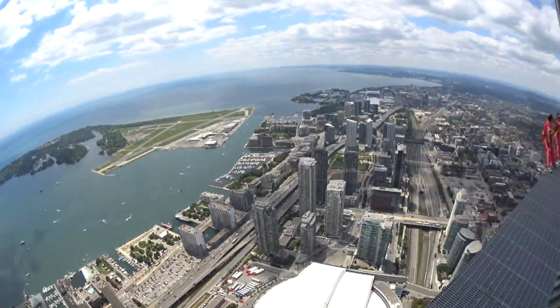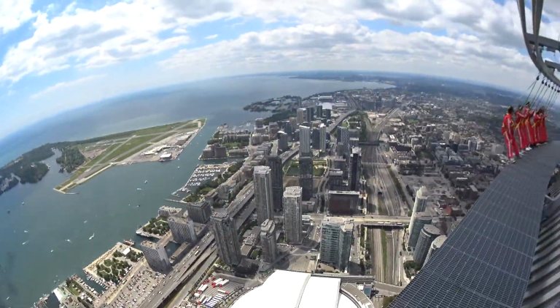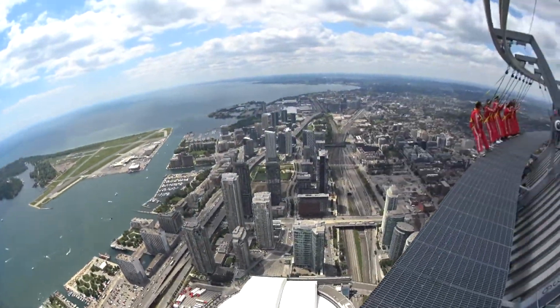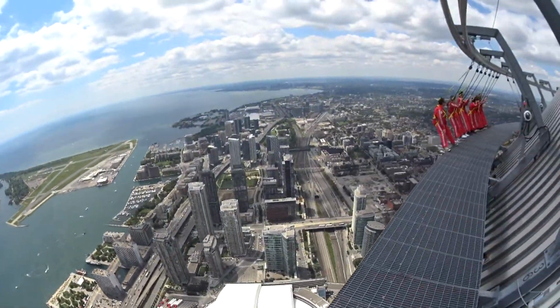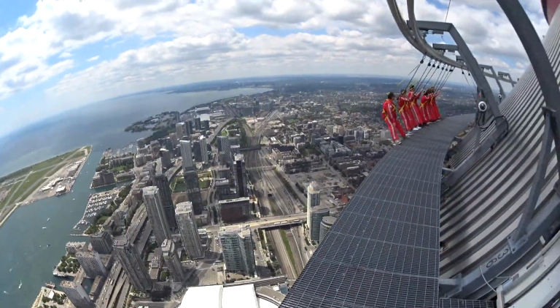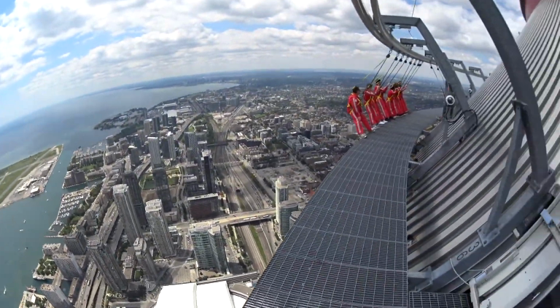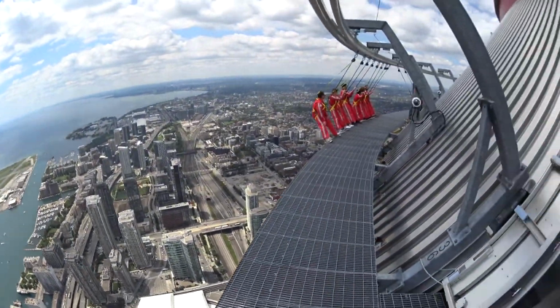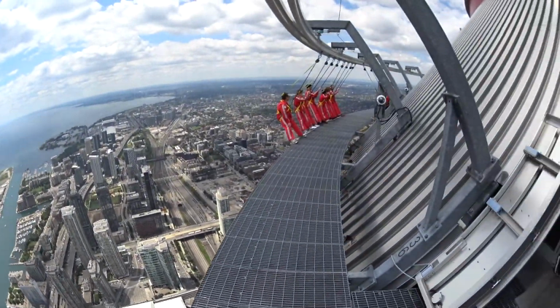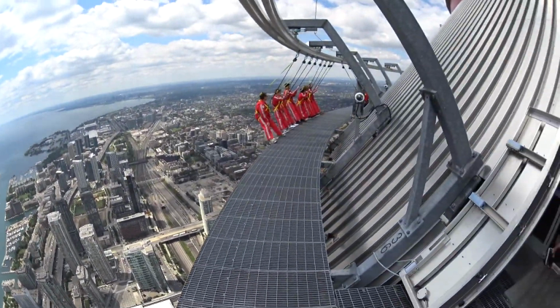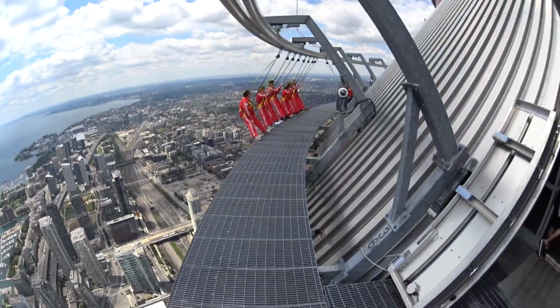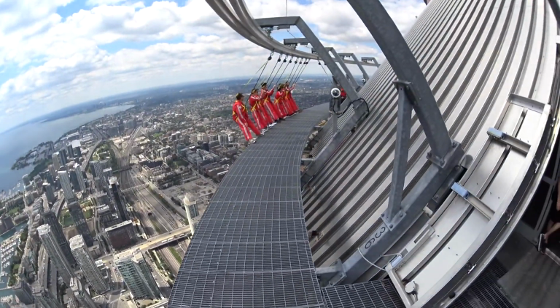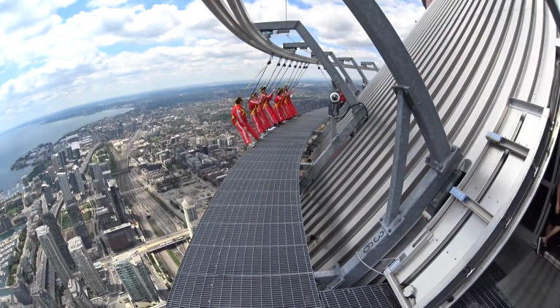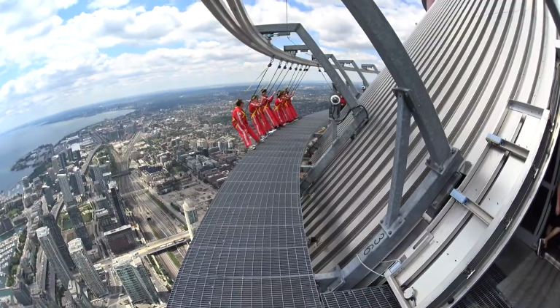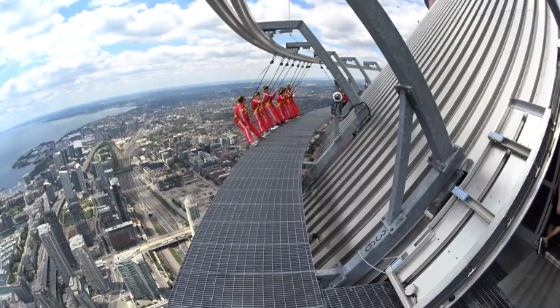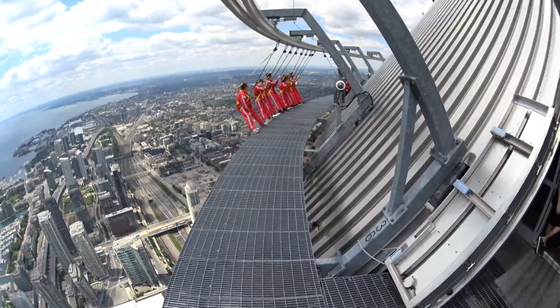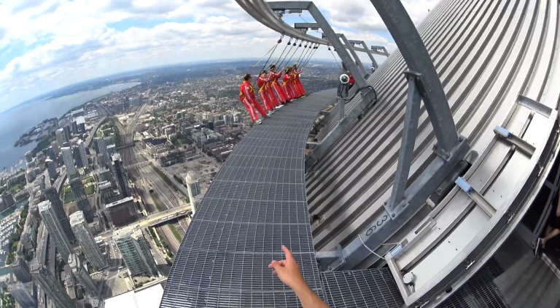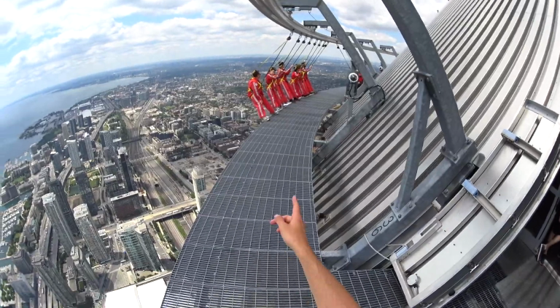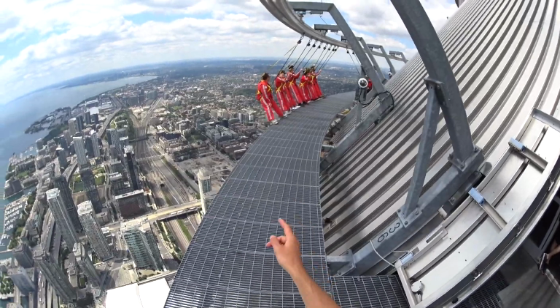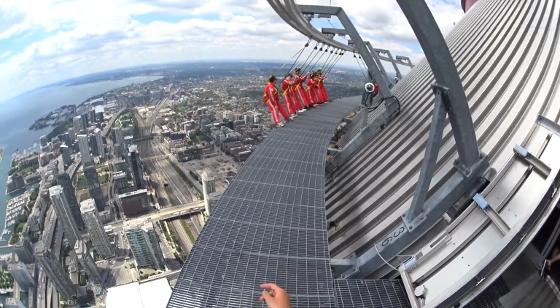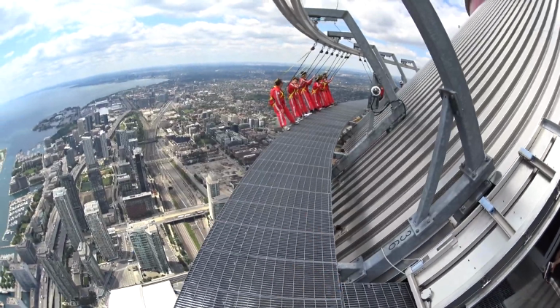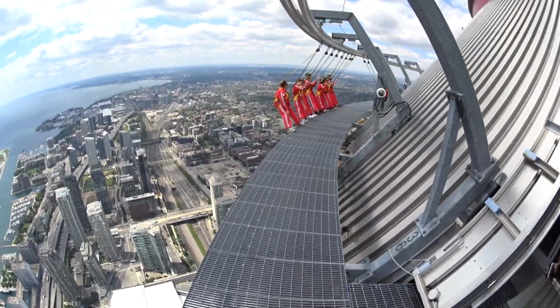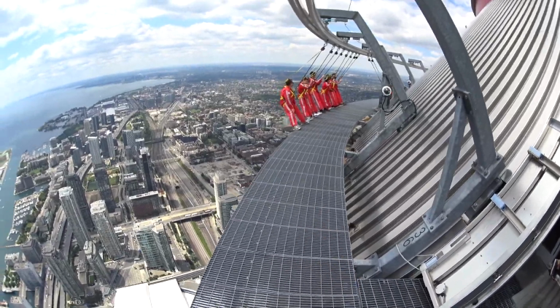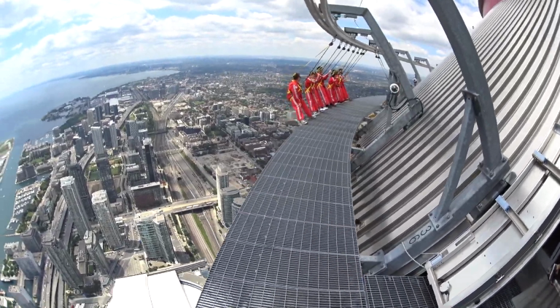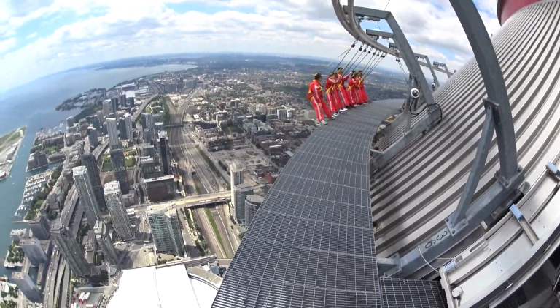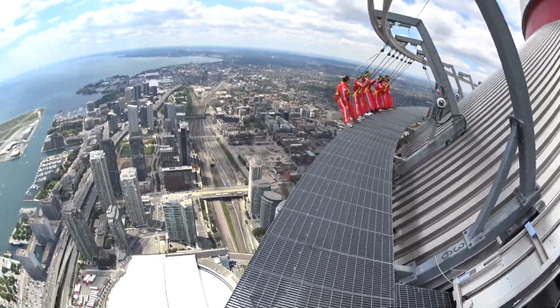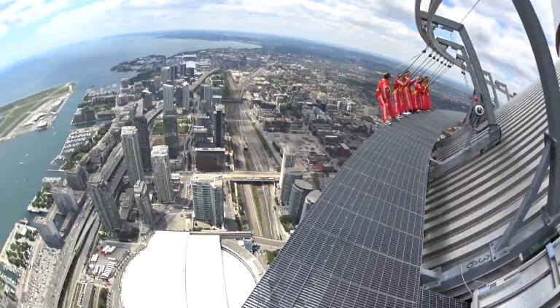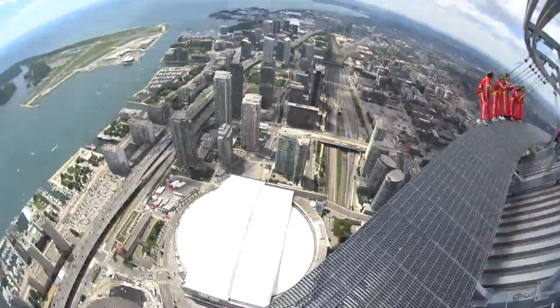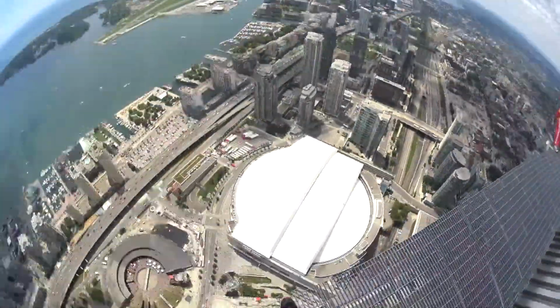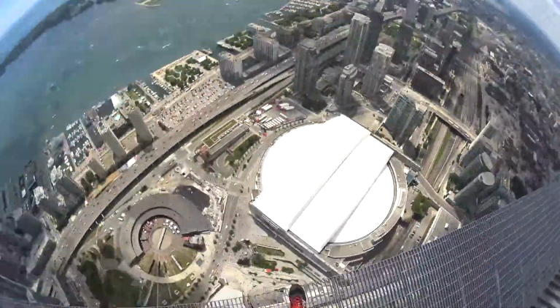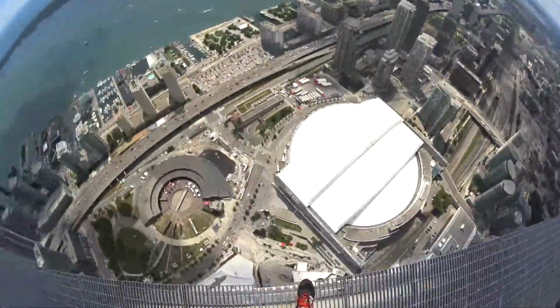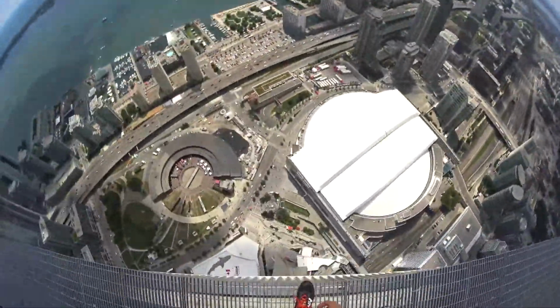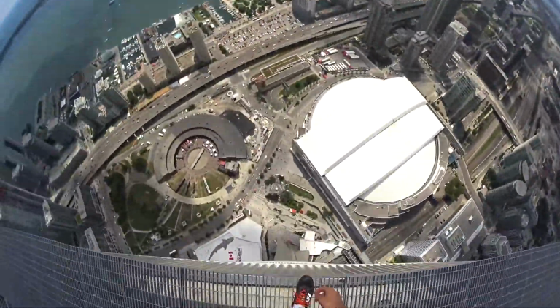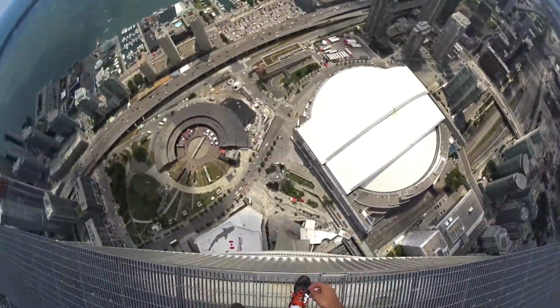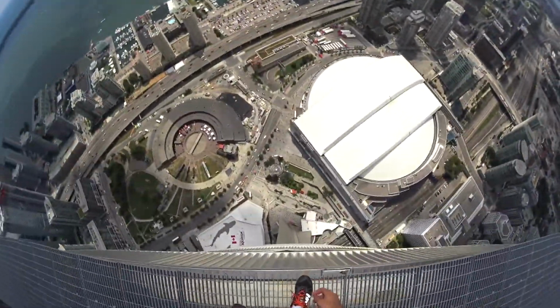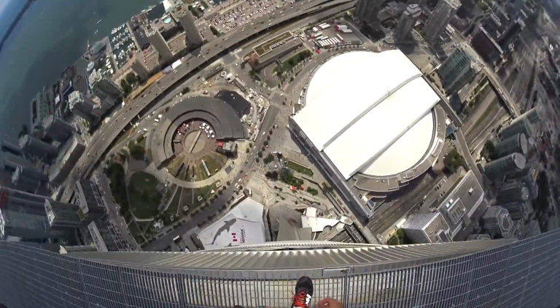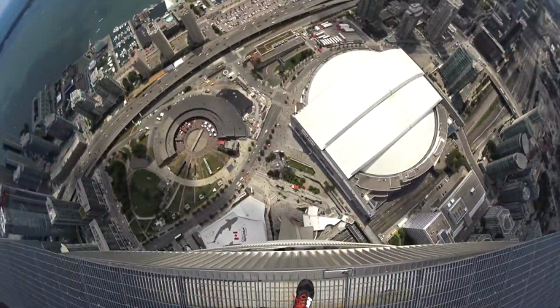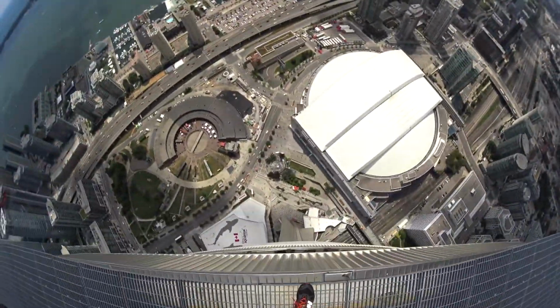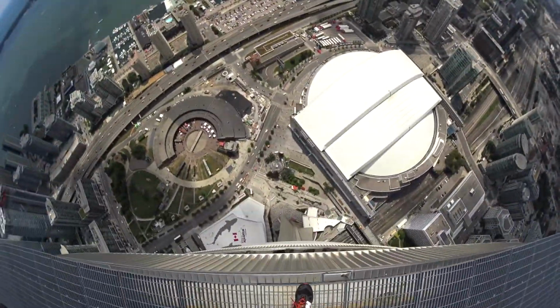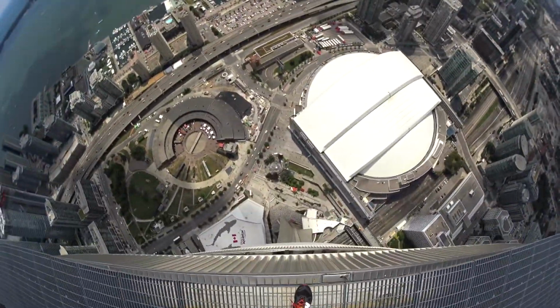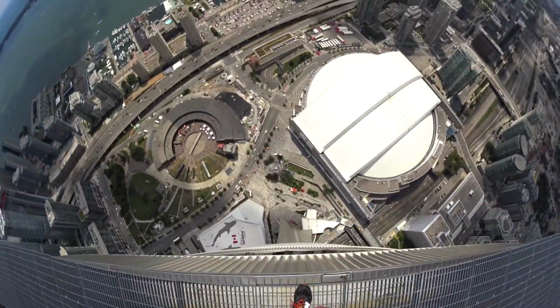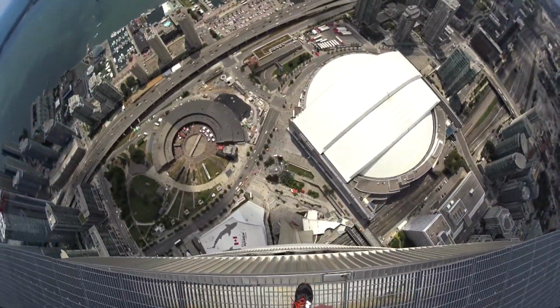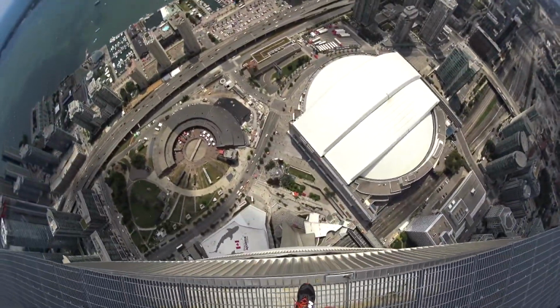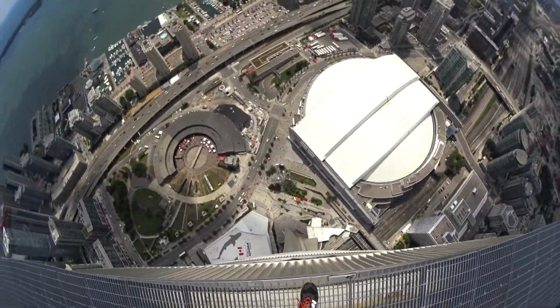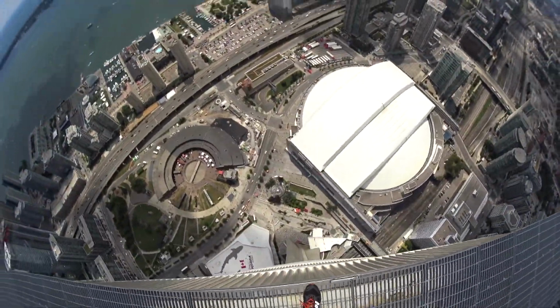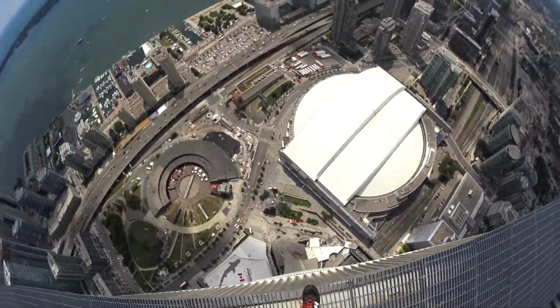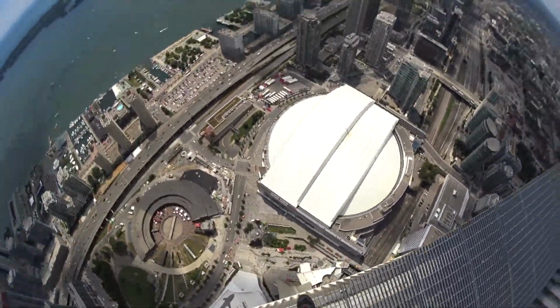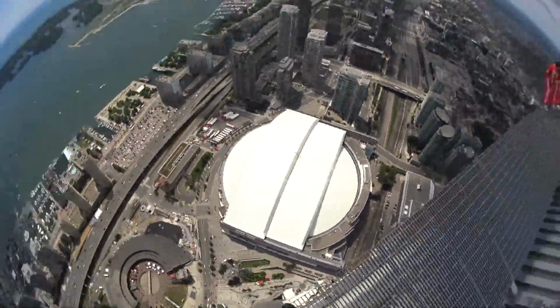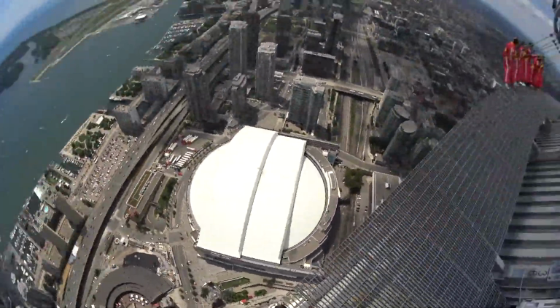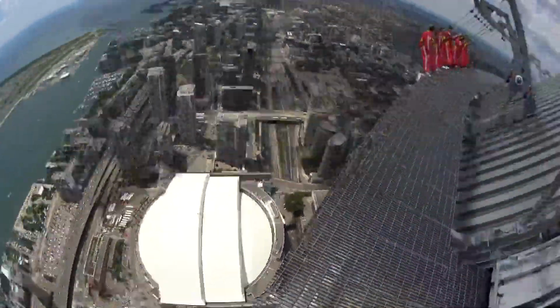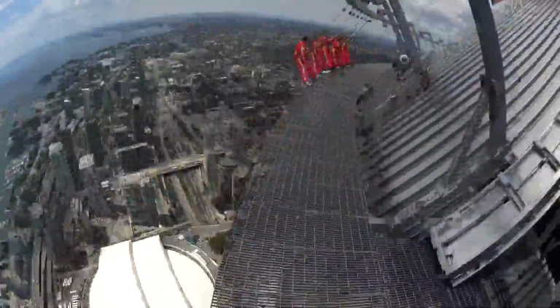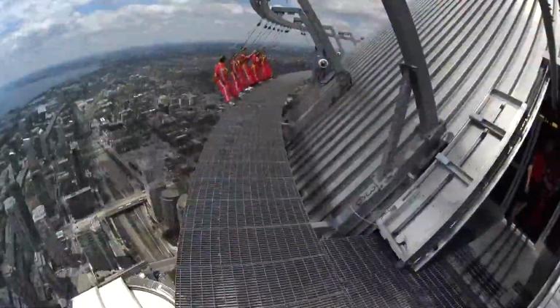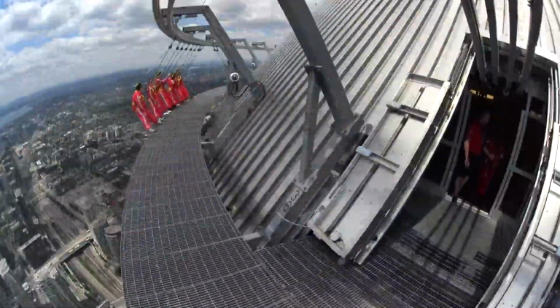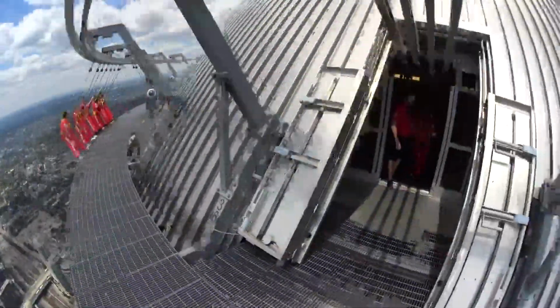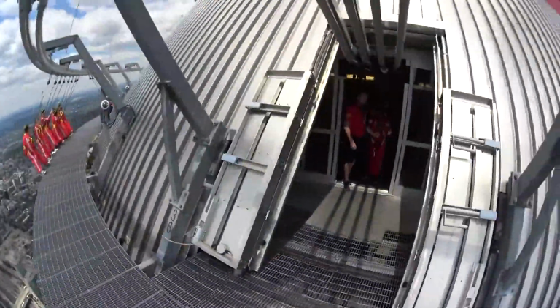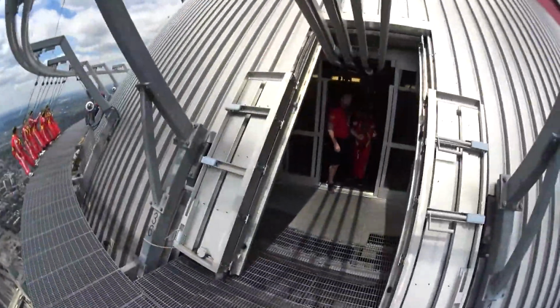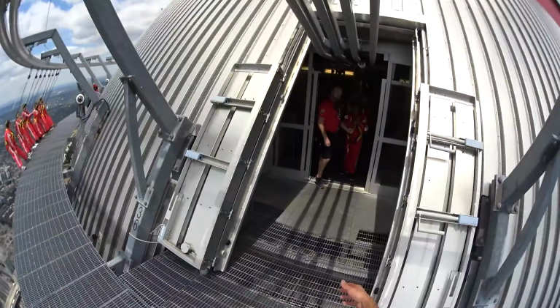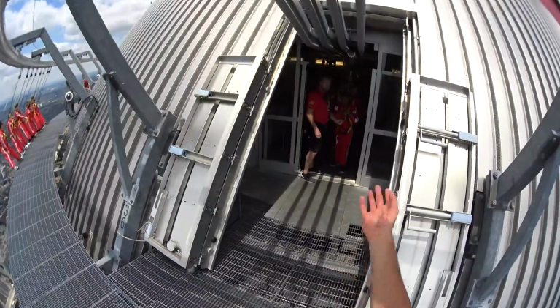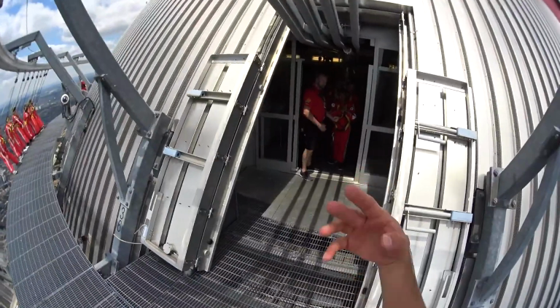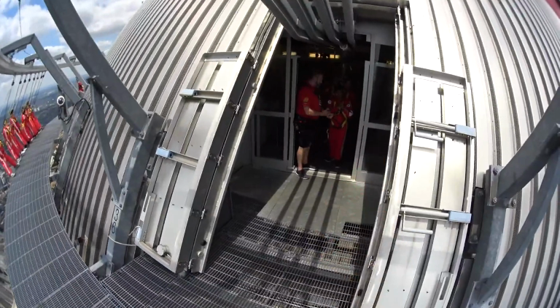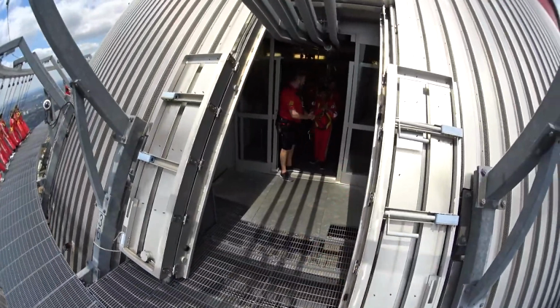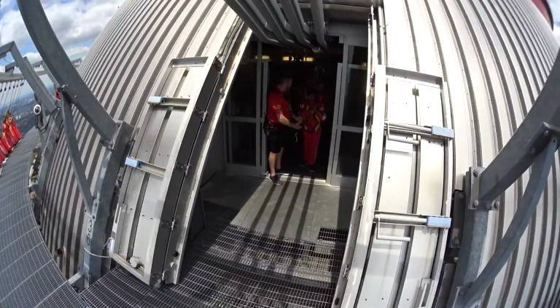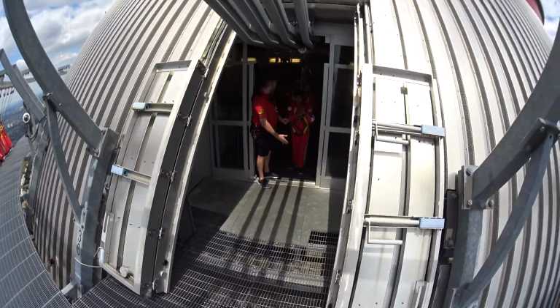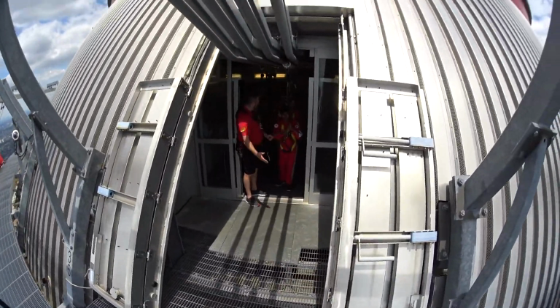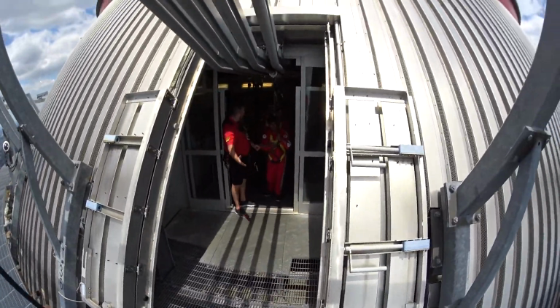Absolutely gorgeous day here in Toronto. You guys, people get some photos over there. Let's have a look down. That's still pretty high. Come on out, let's do it.